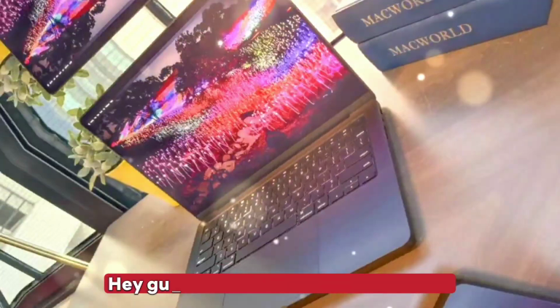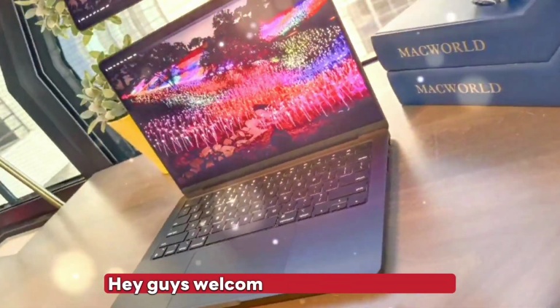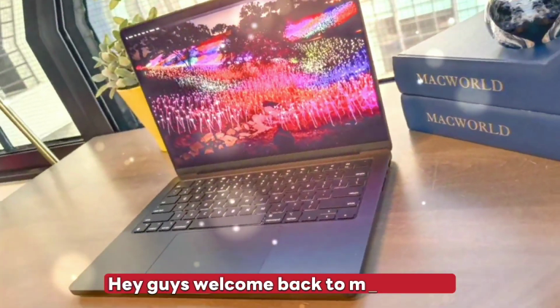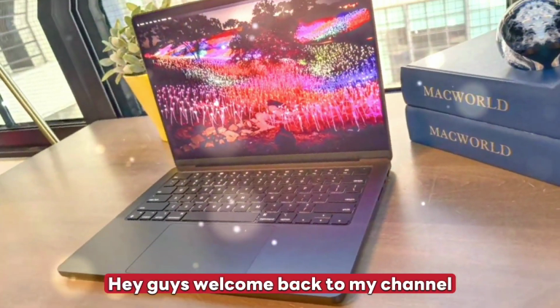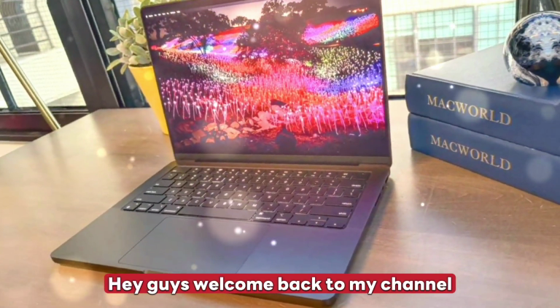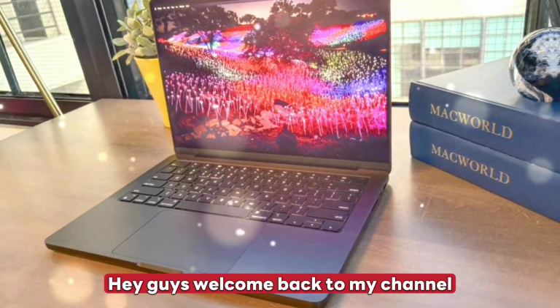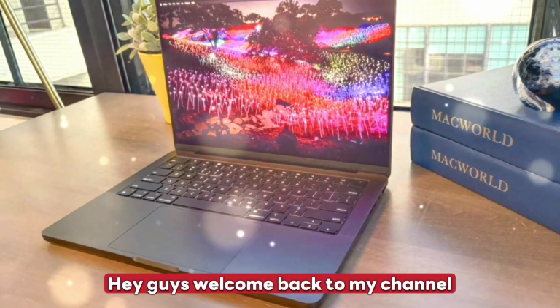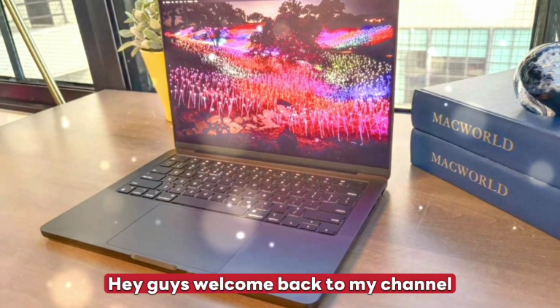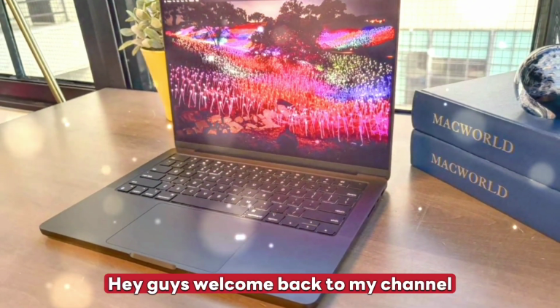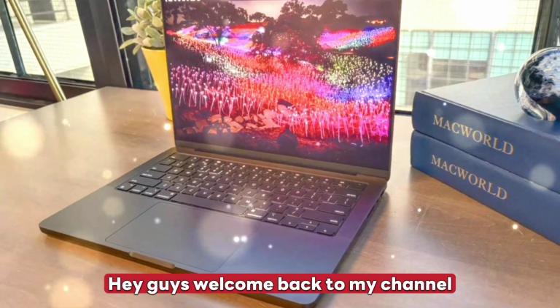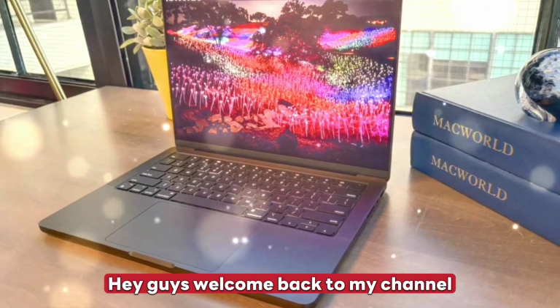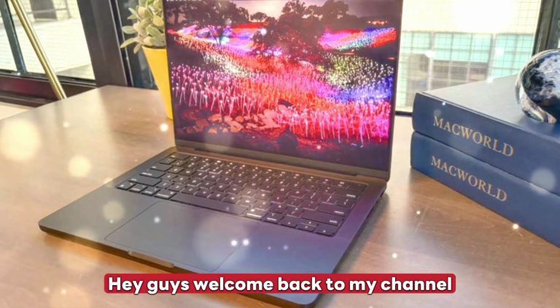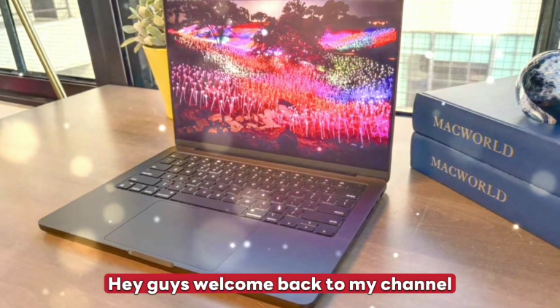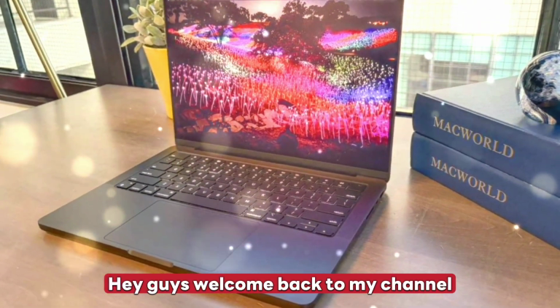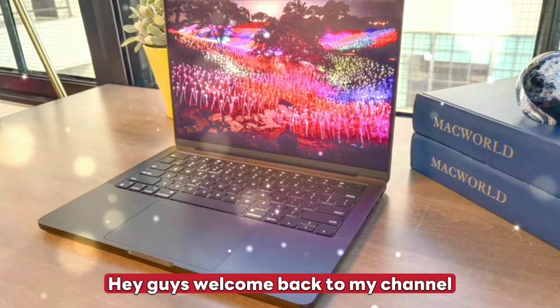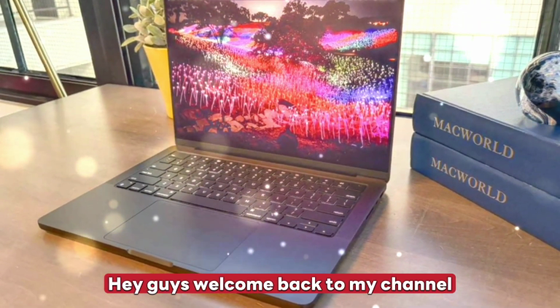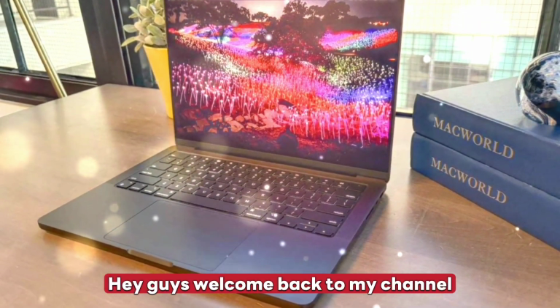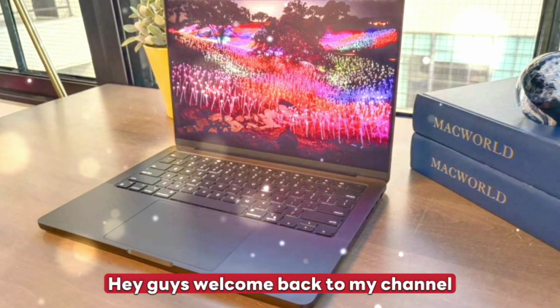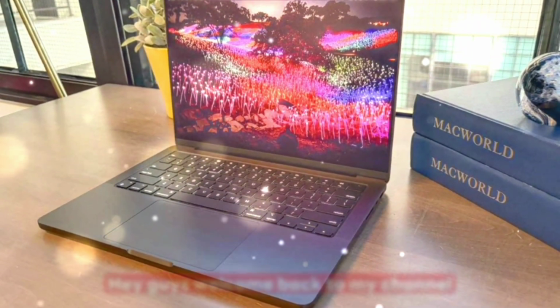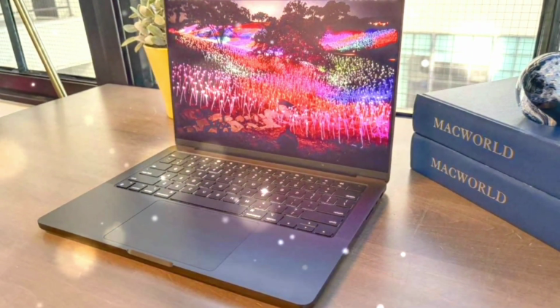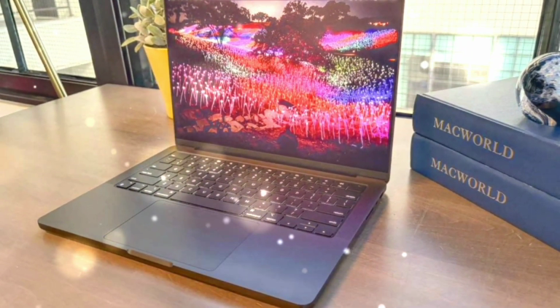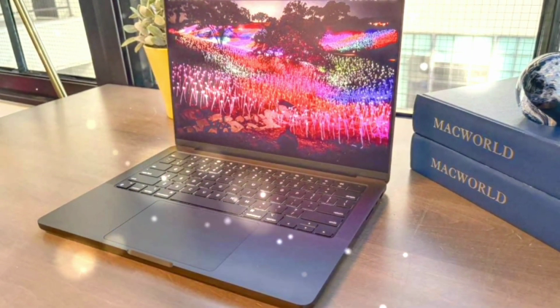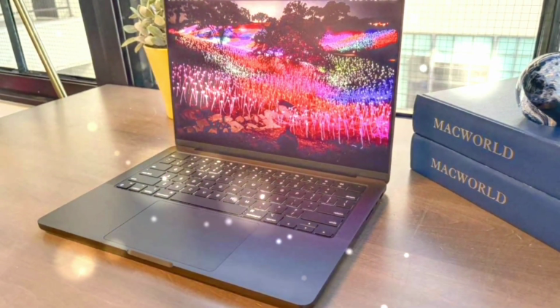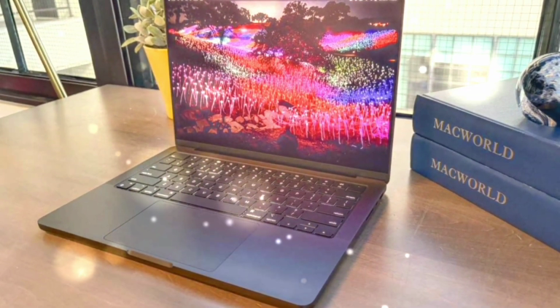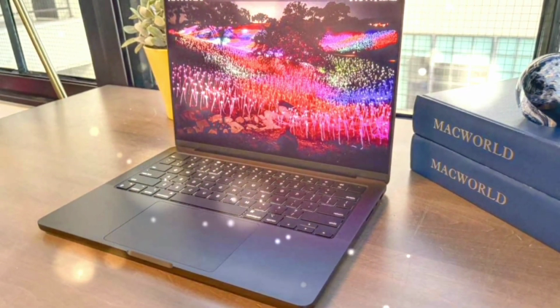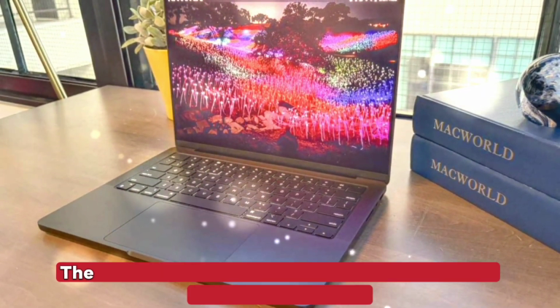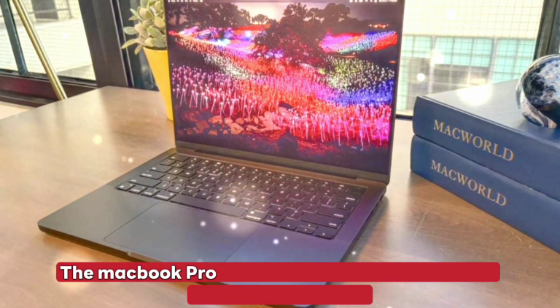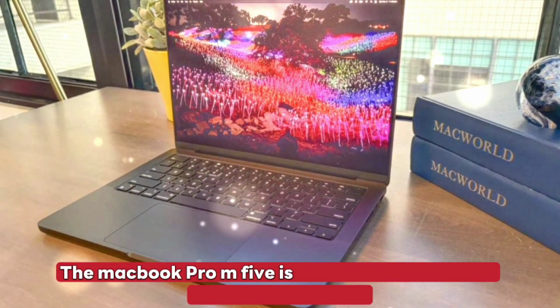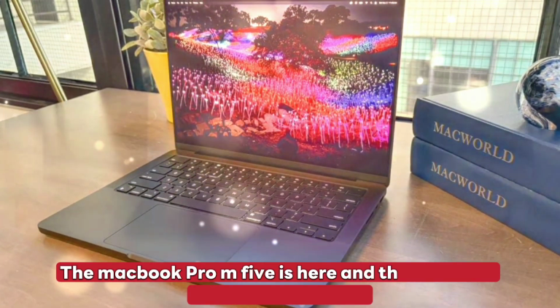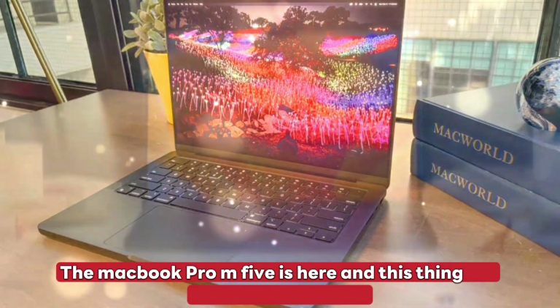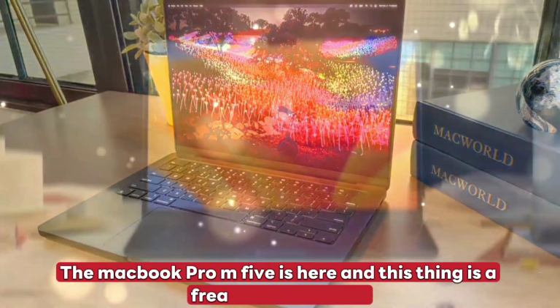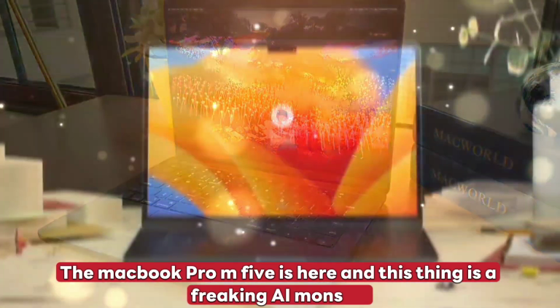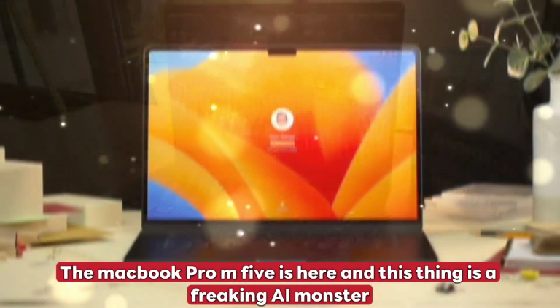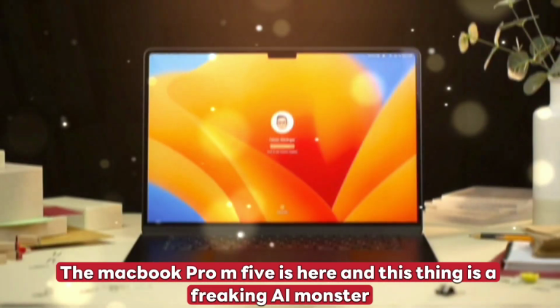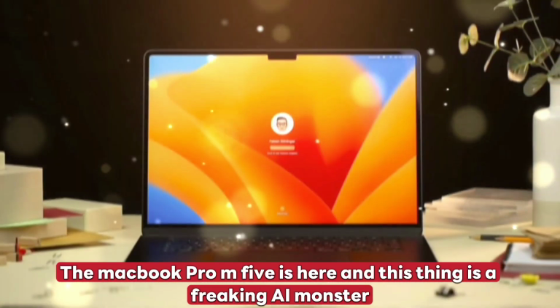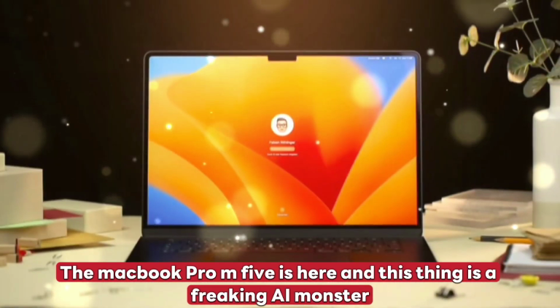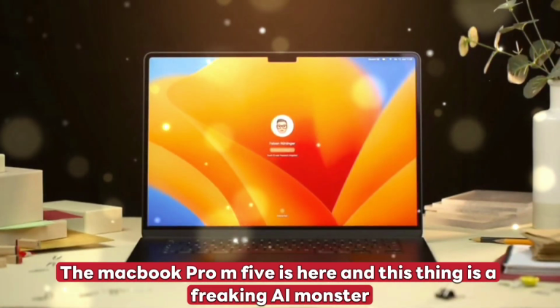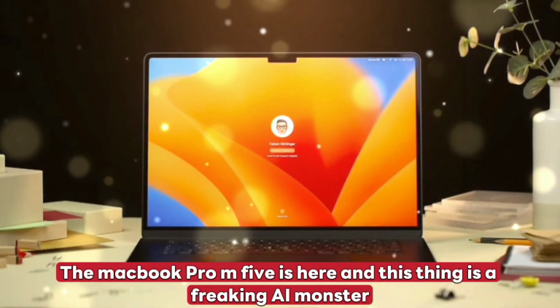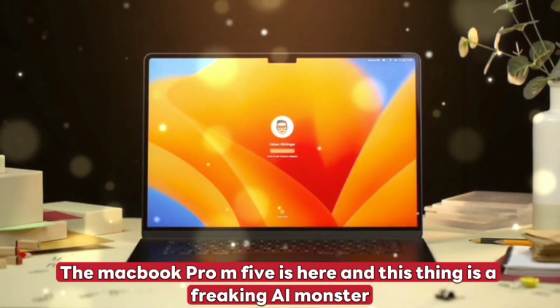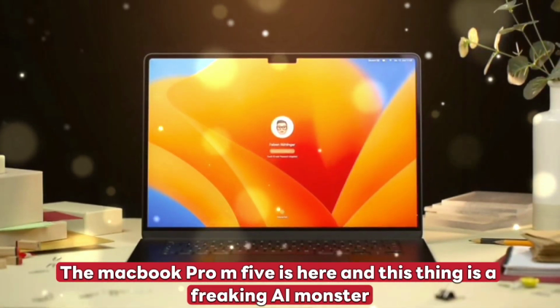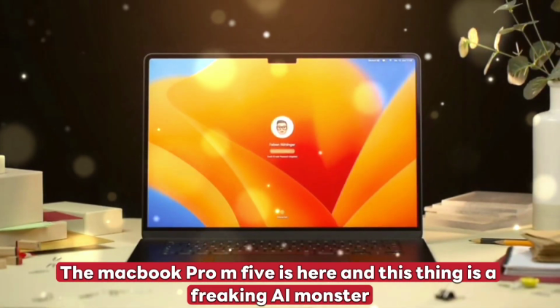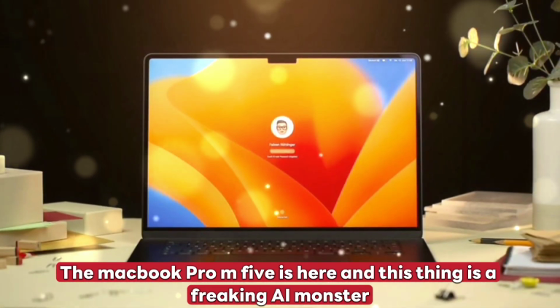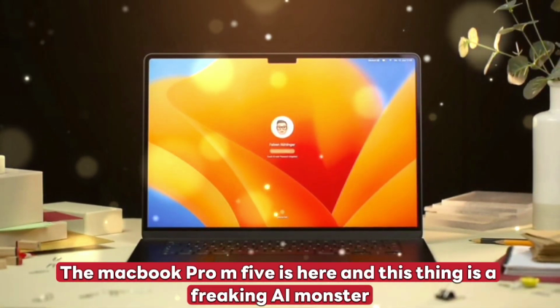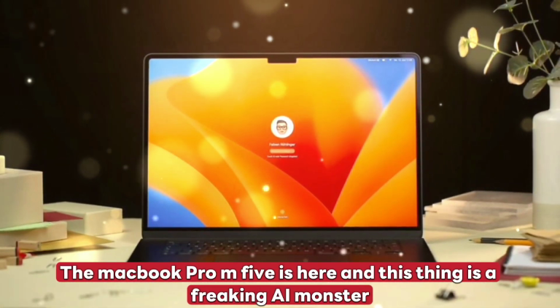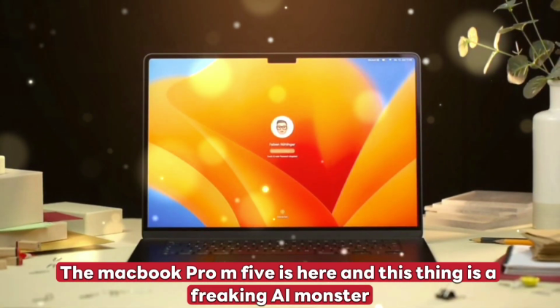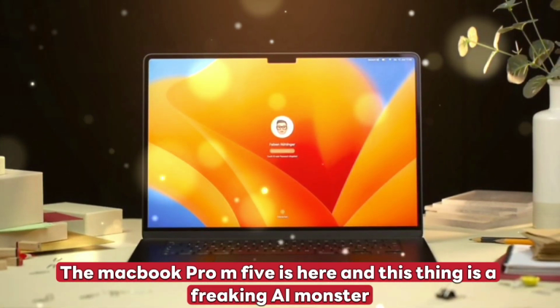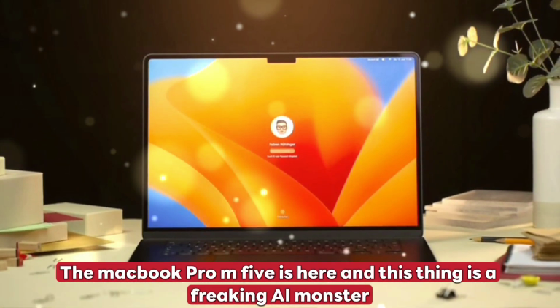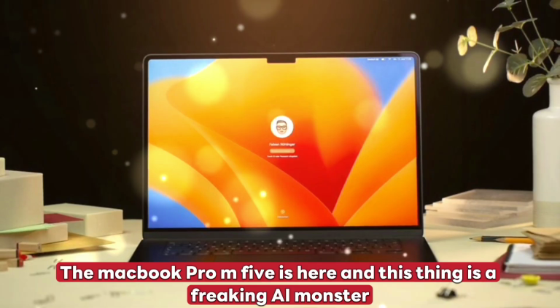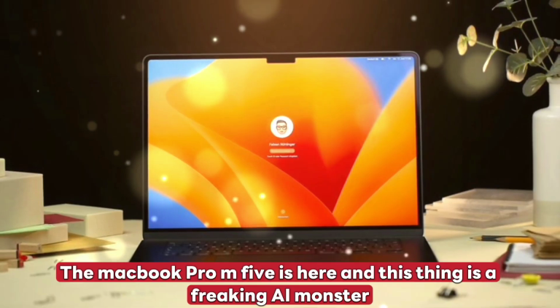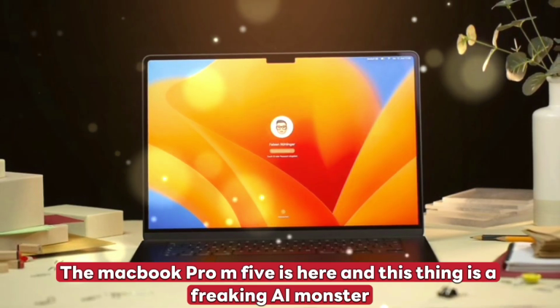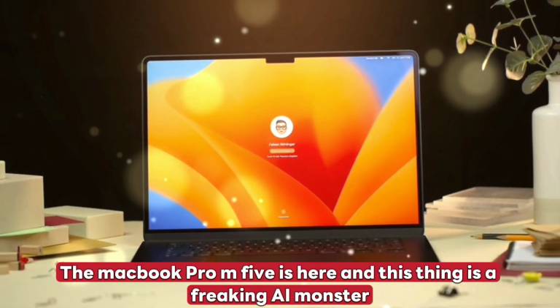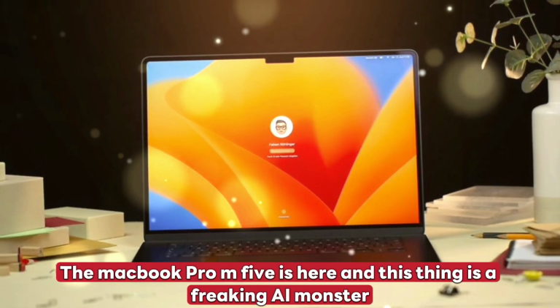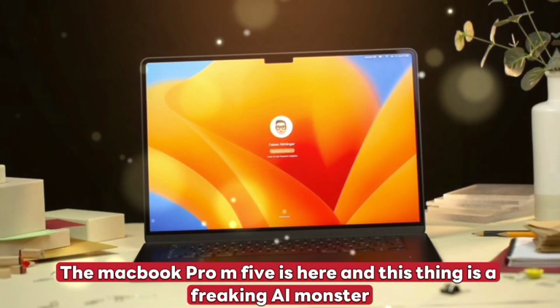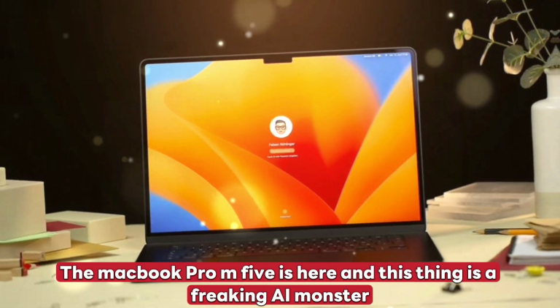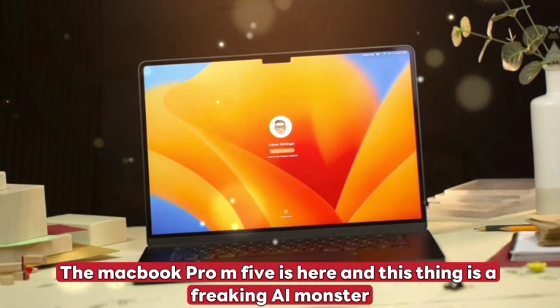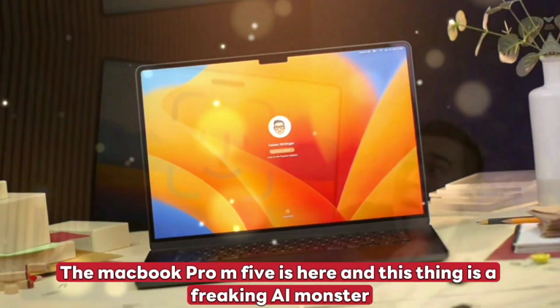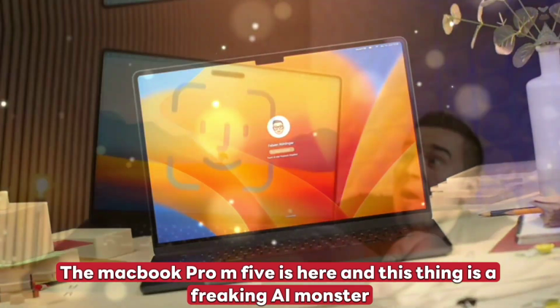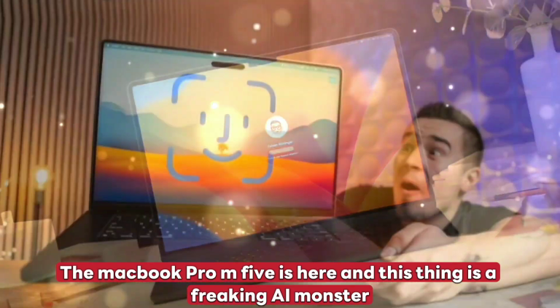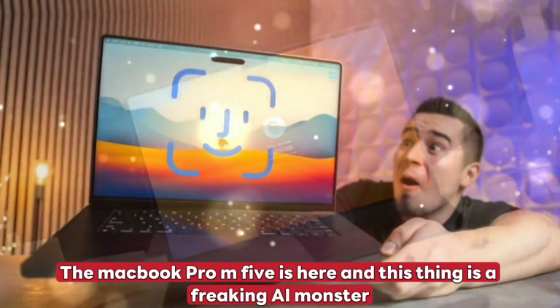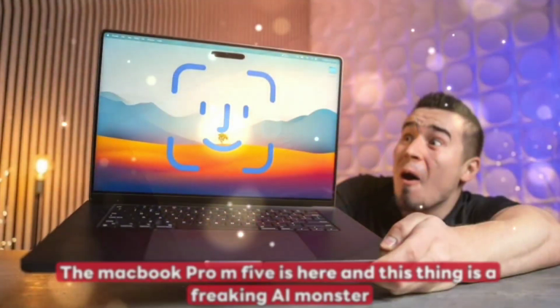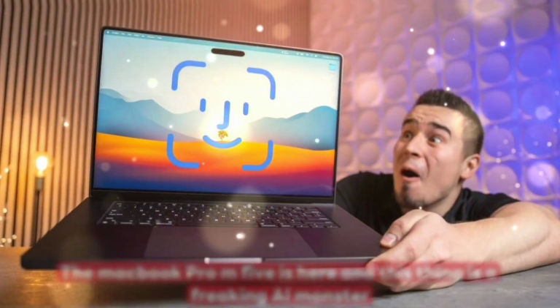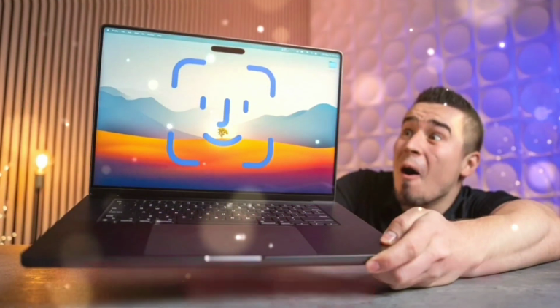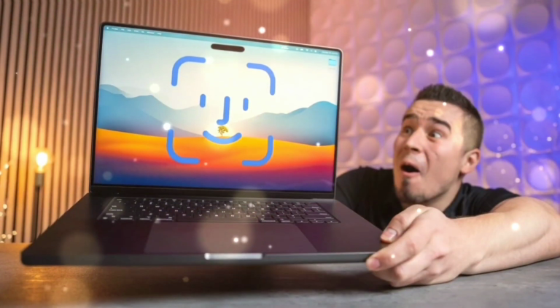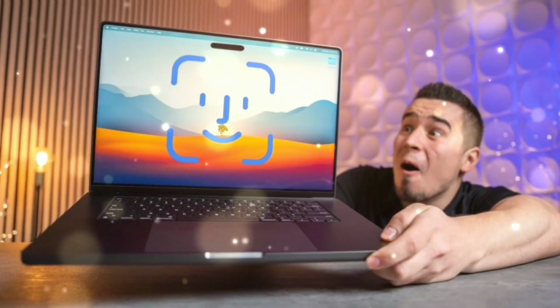Hey guys, welcome back to my channel. The MacBook Pro M5 is here and this thing is a freaking AI monster.